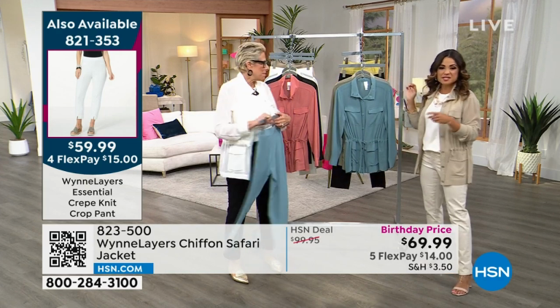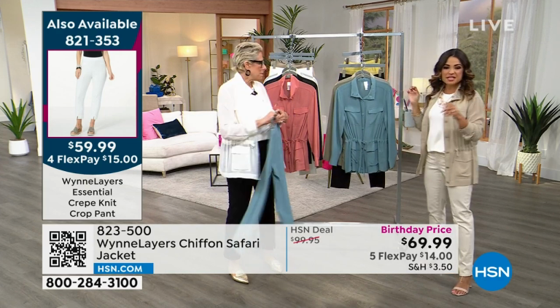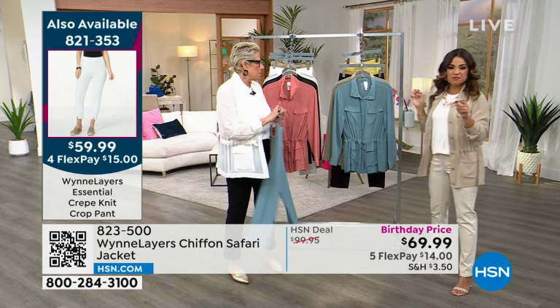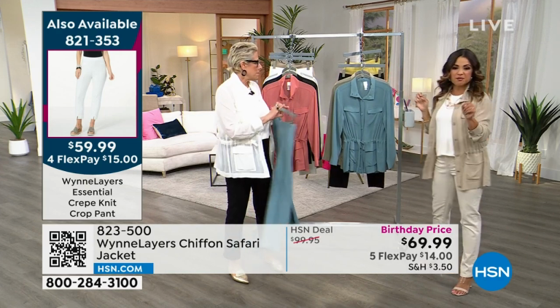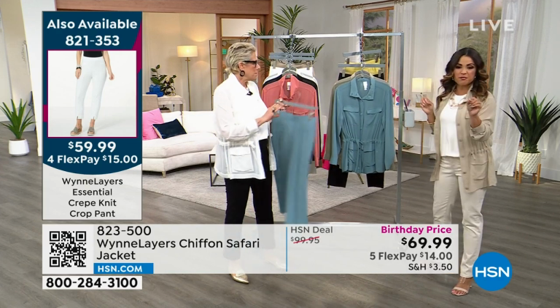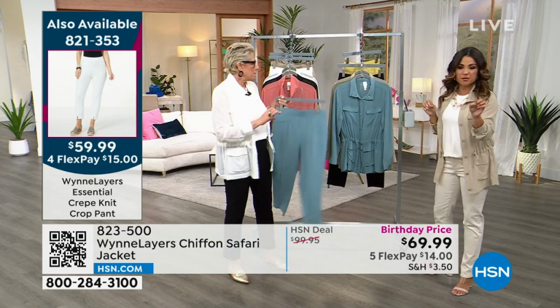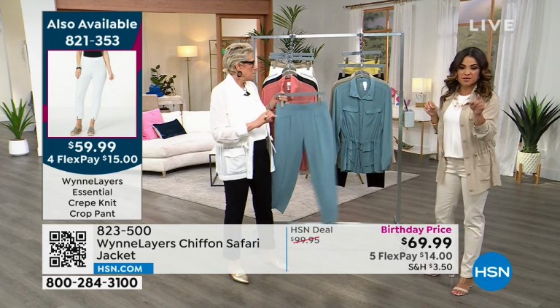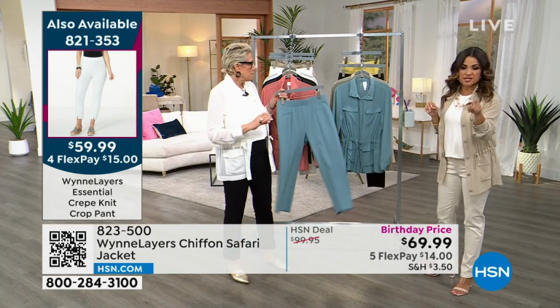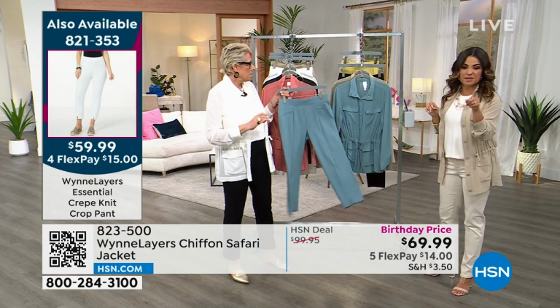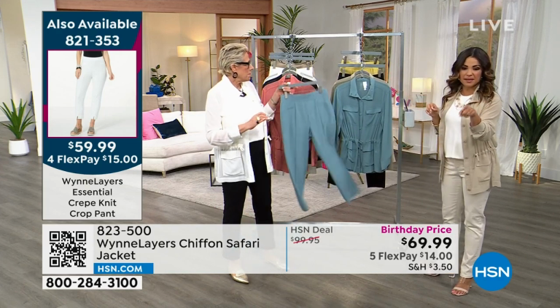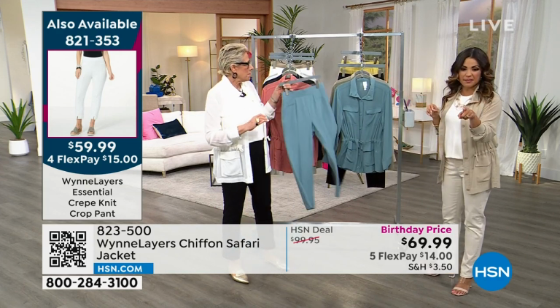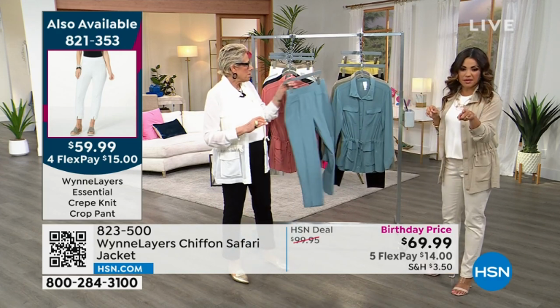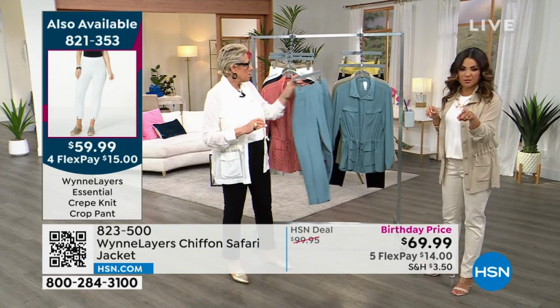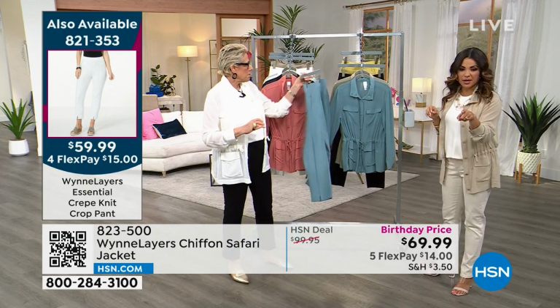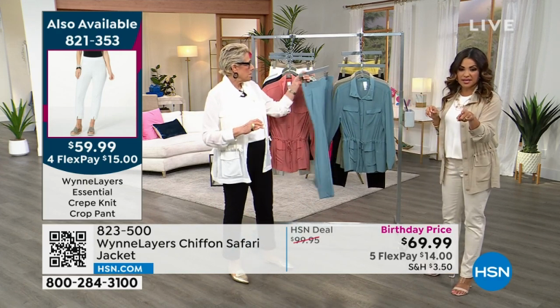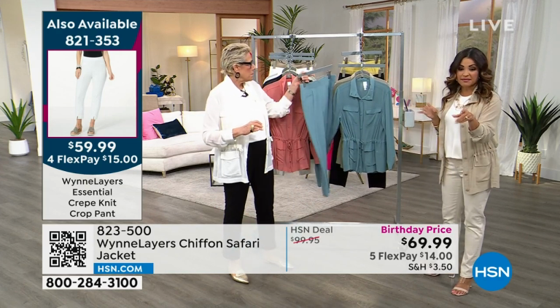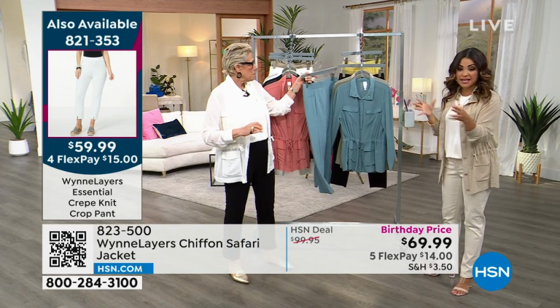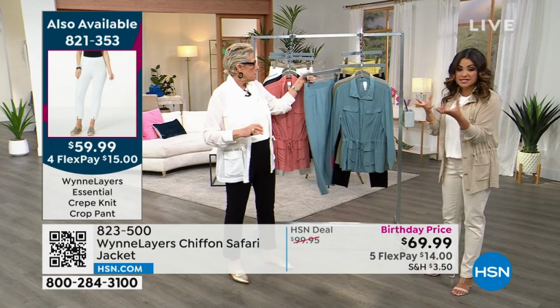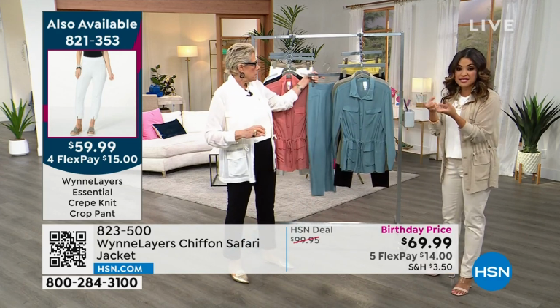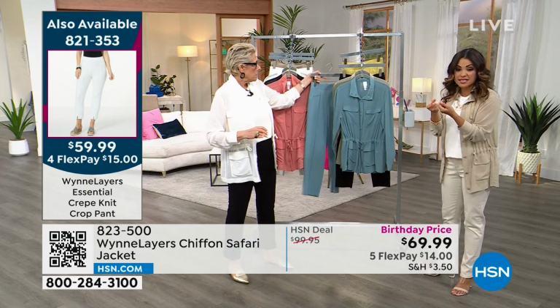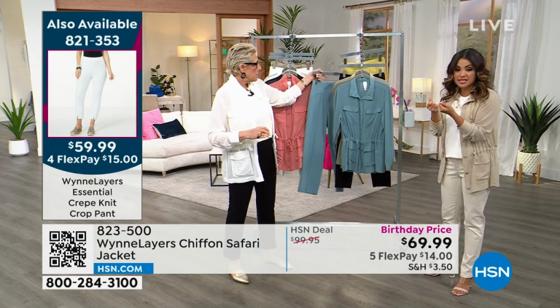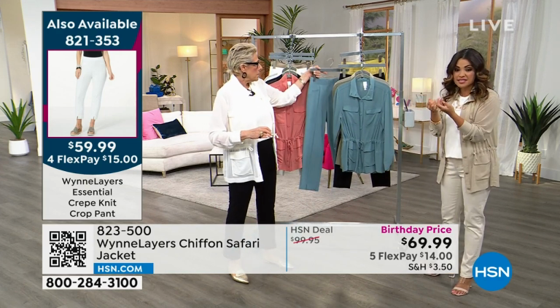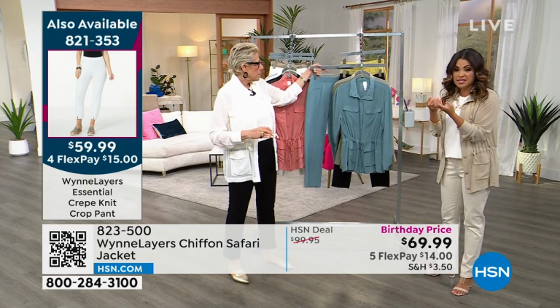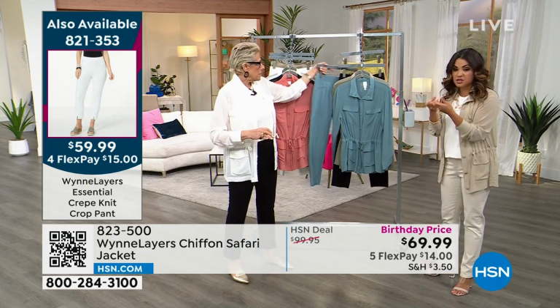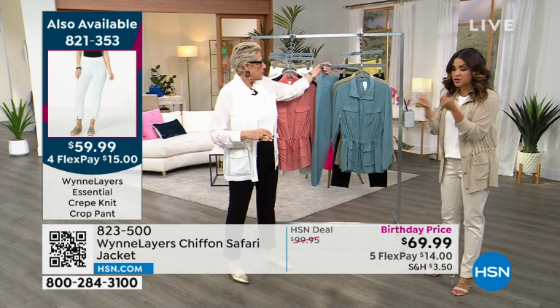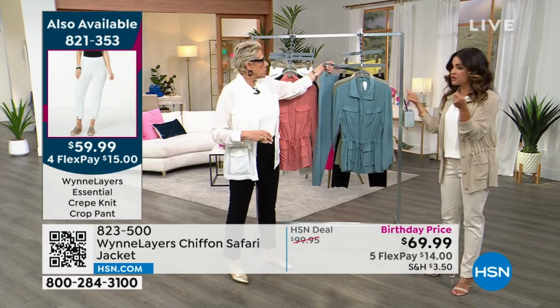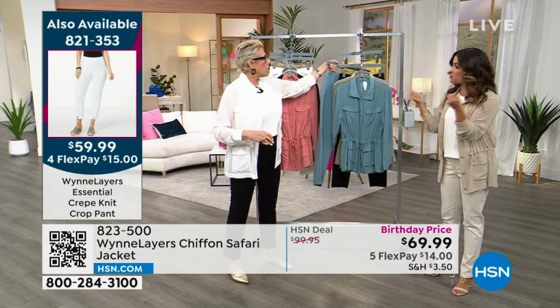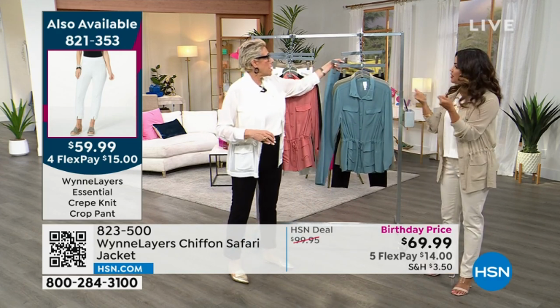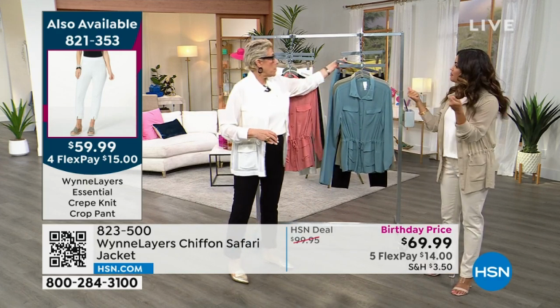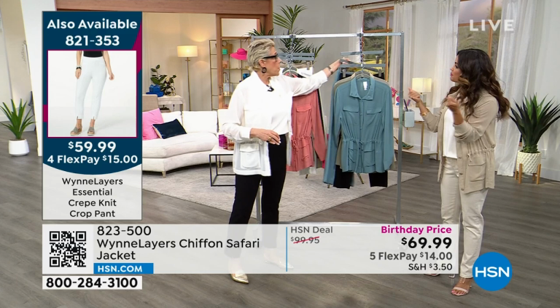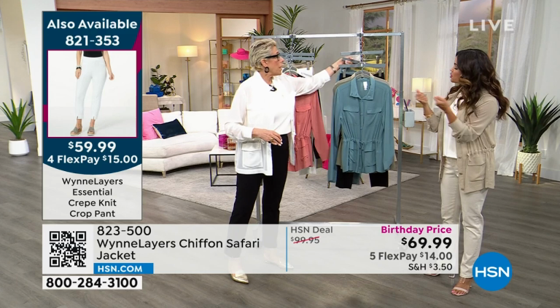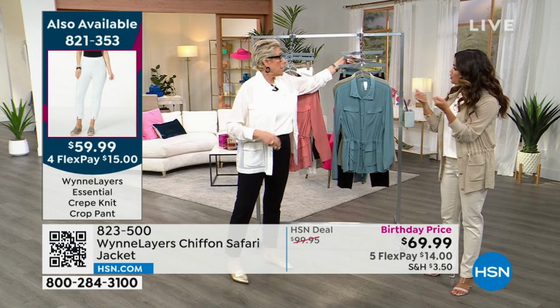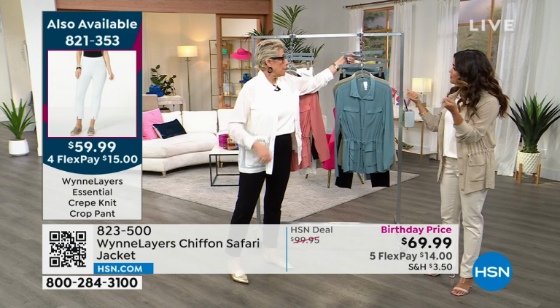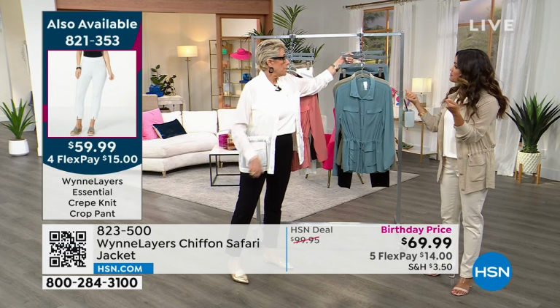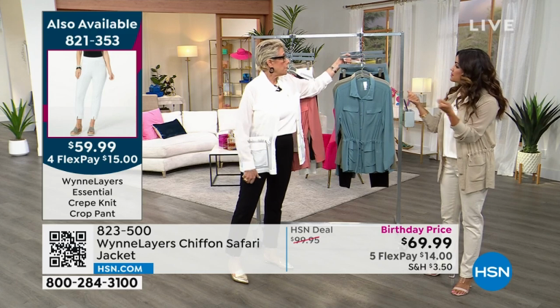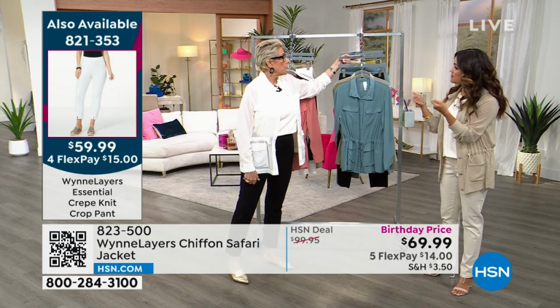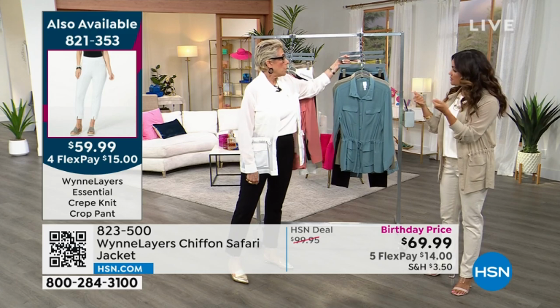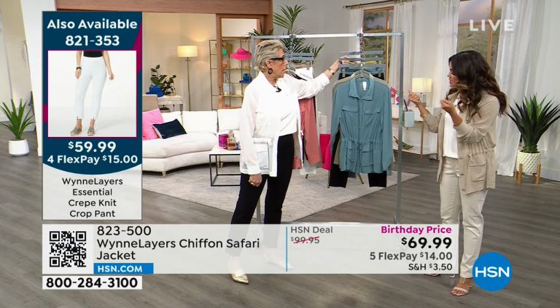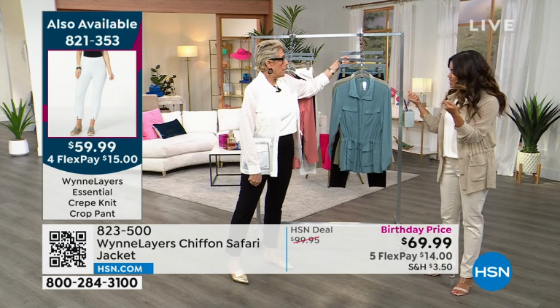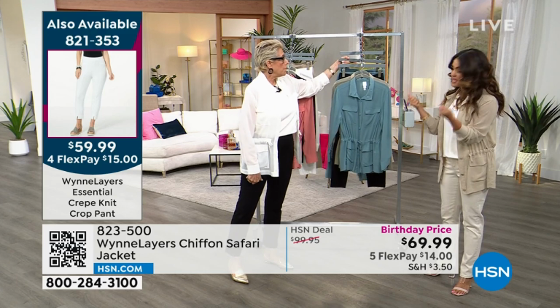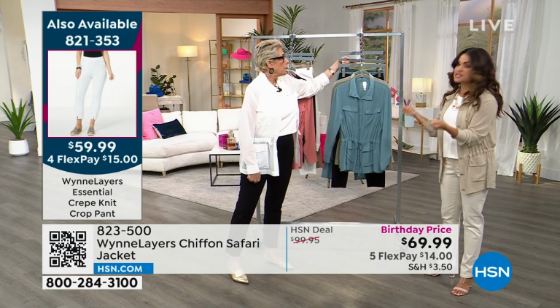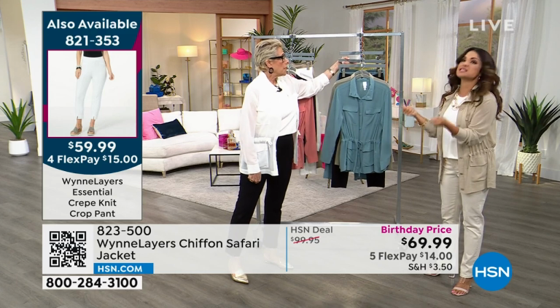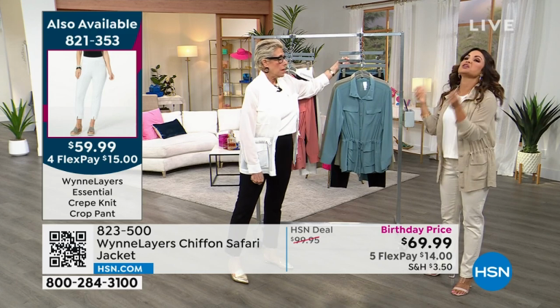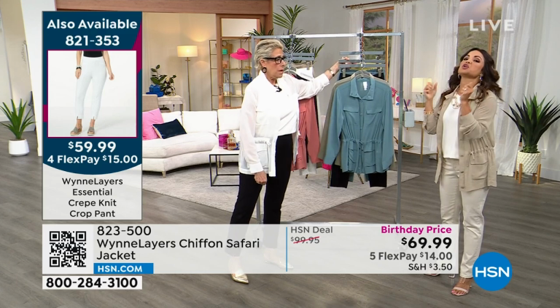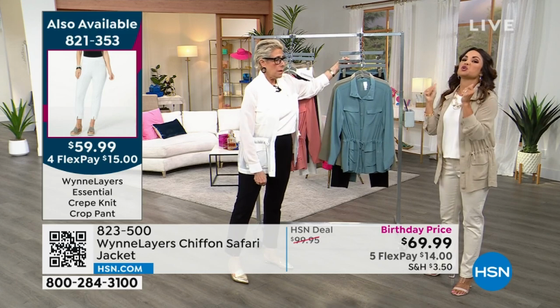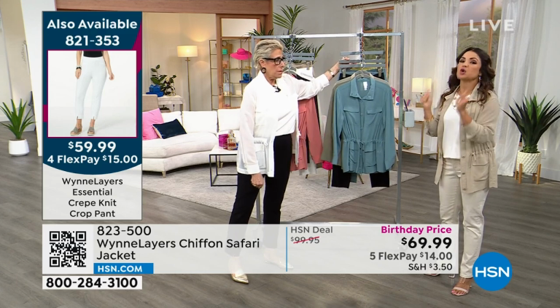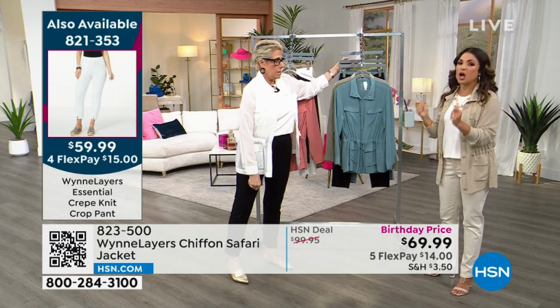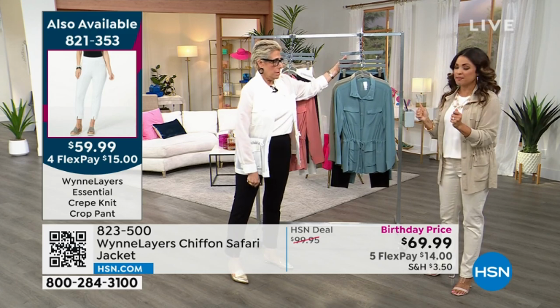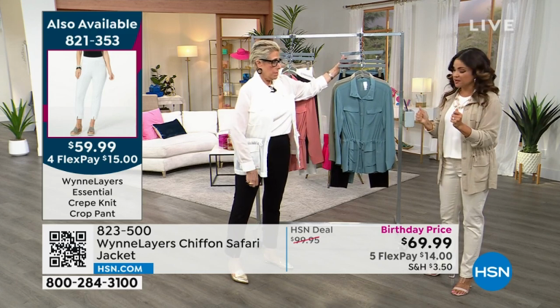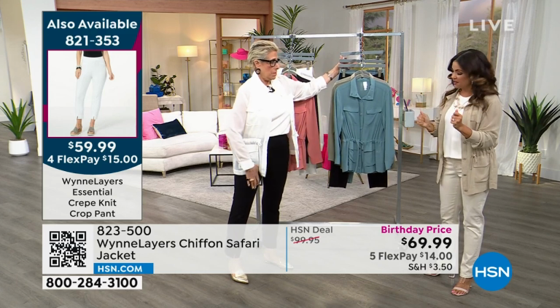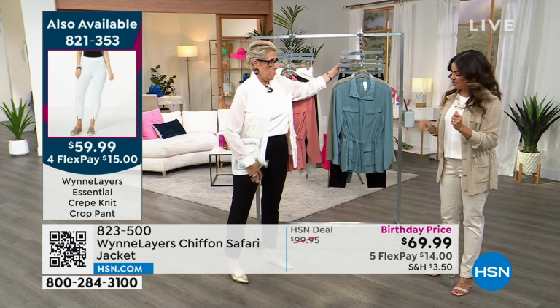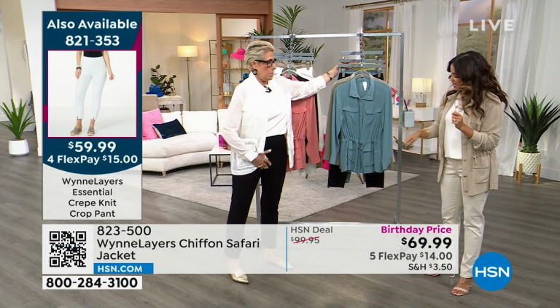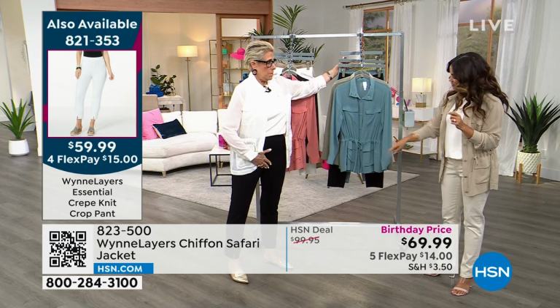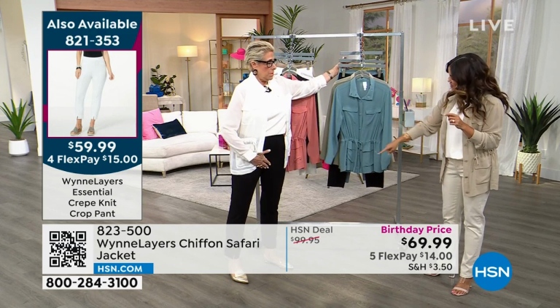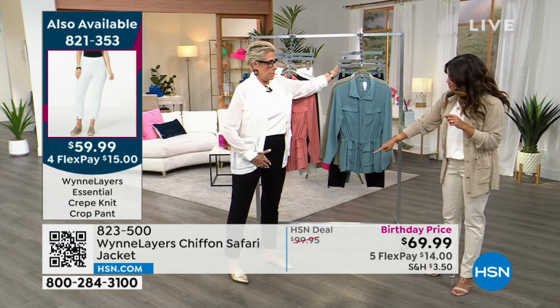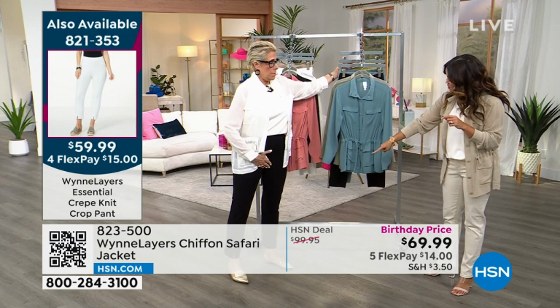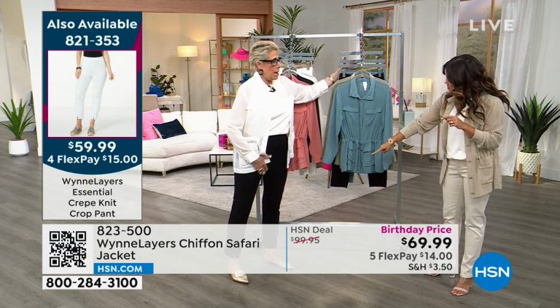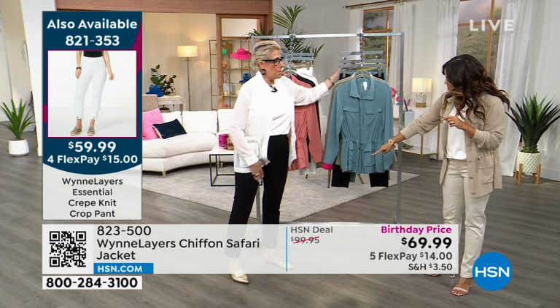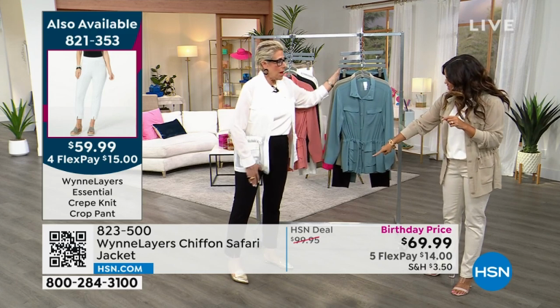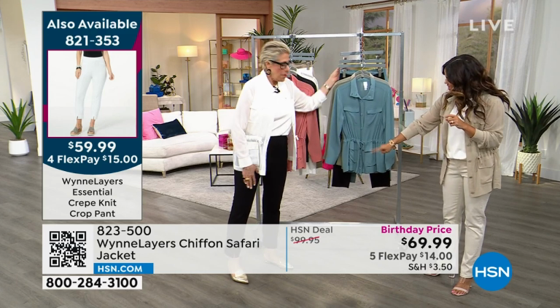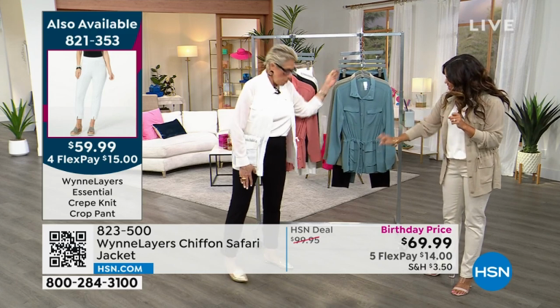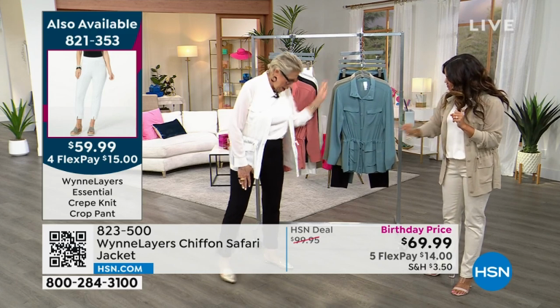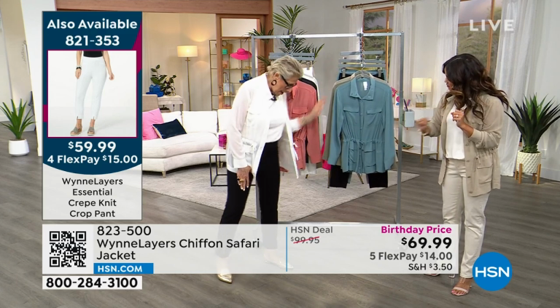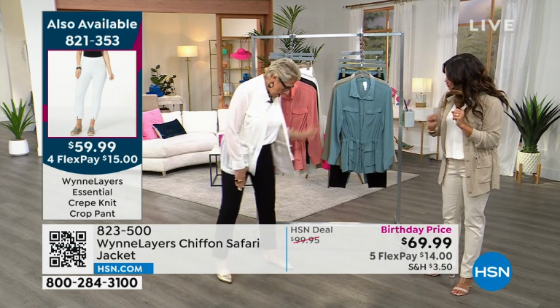Here's the info for this pant — that's the essential crepe knit crop. I like the little slit in the front. We have it in petites and talls.